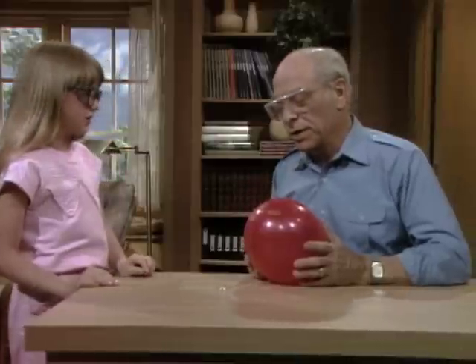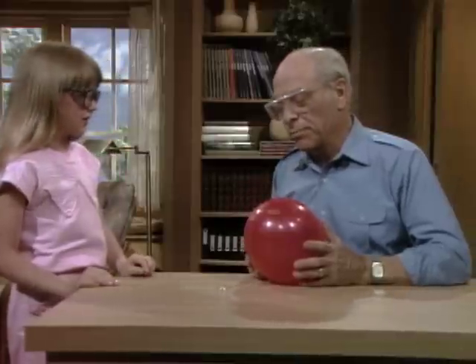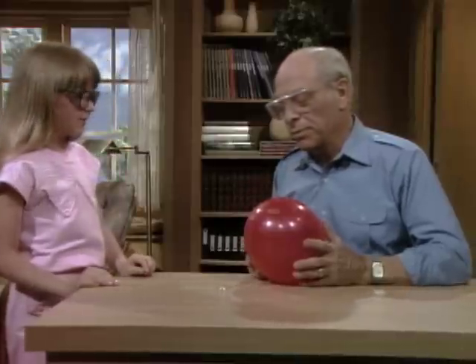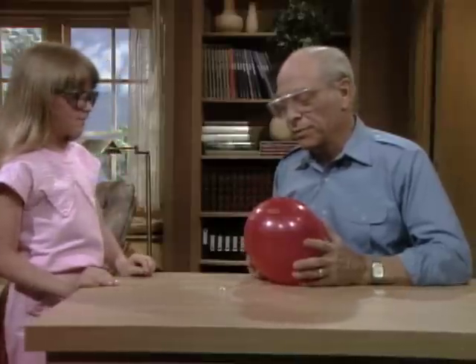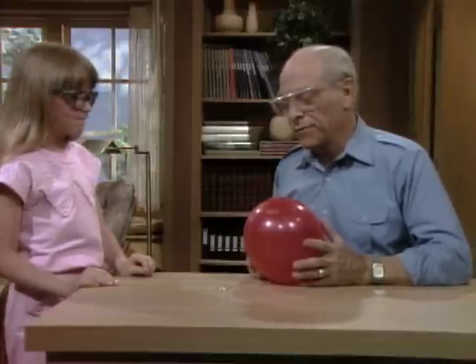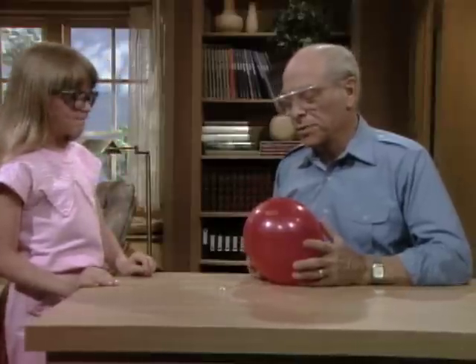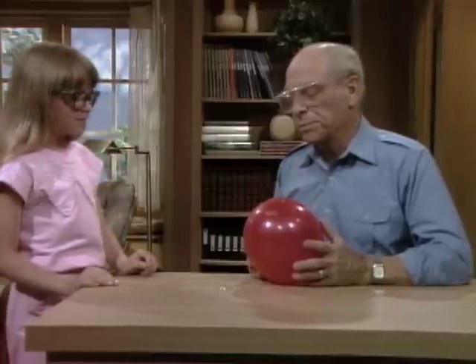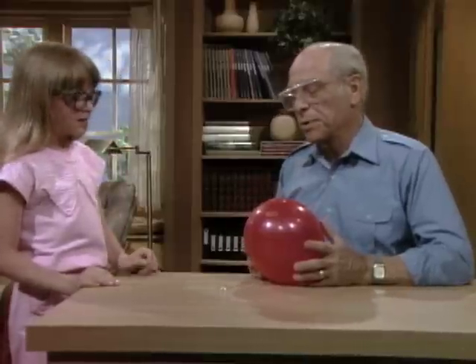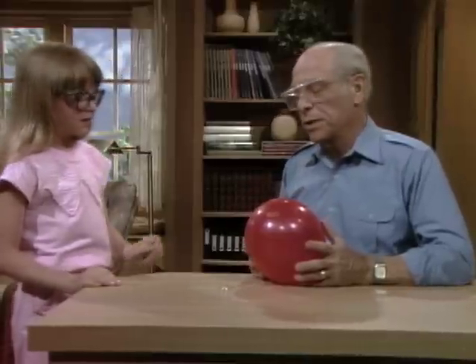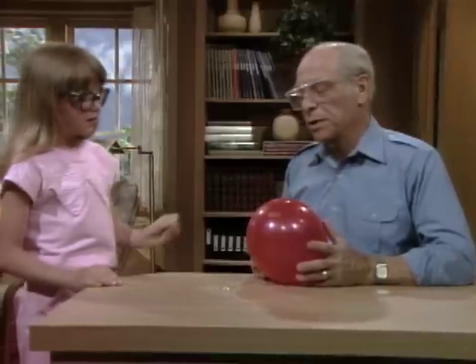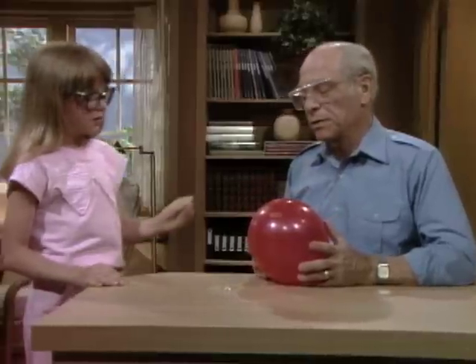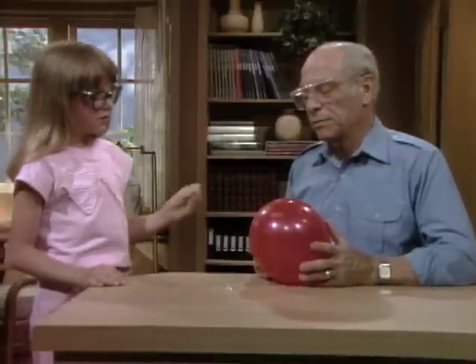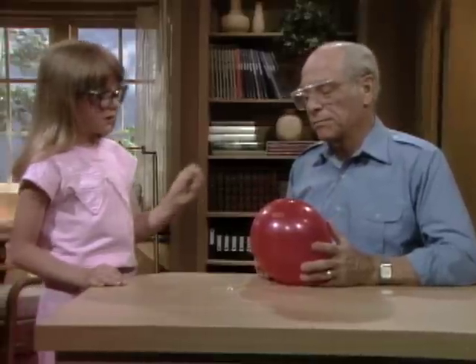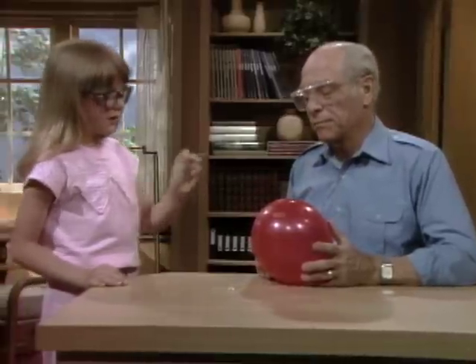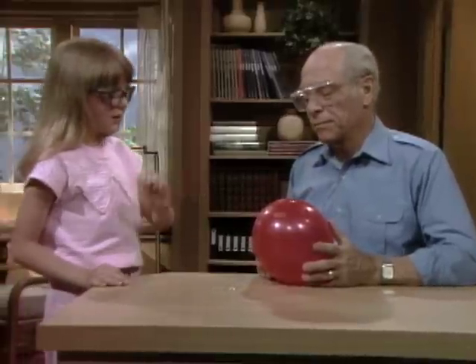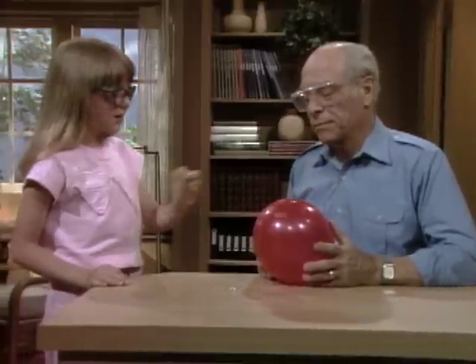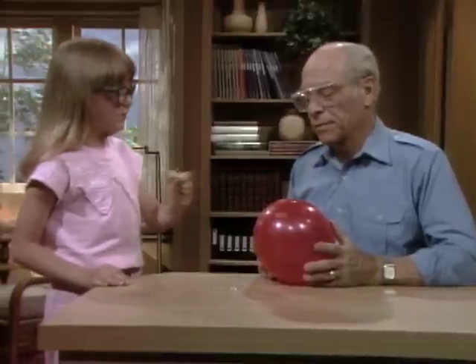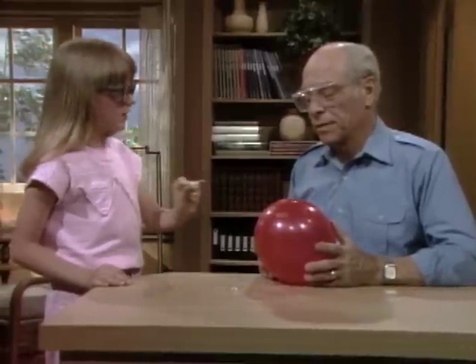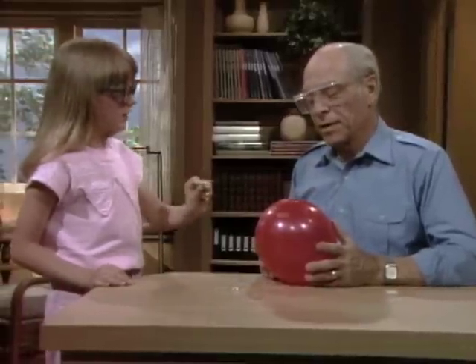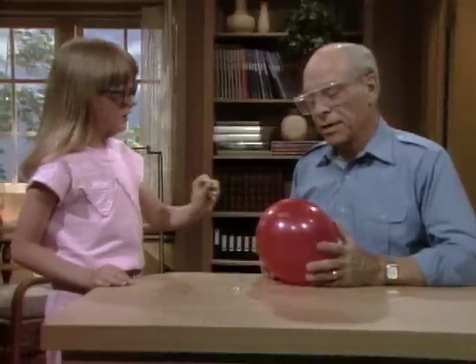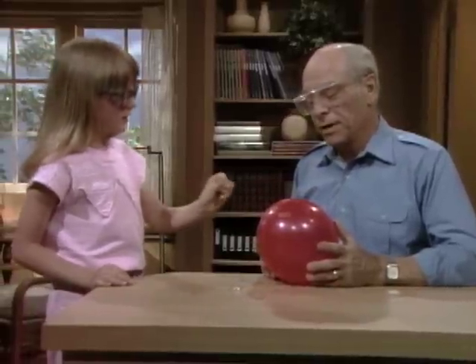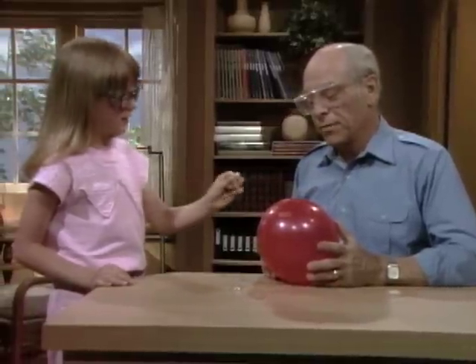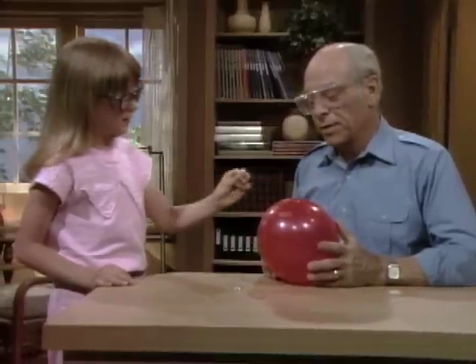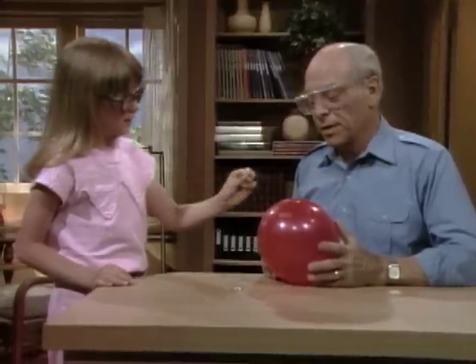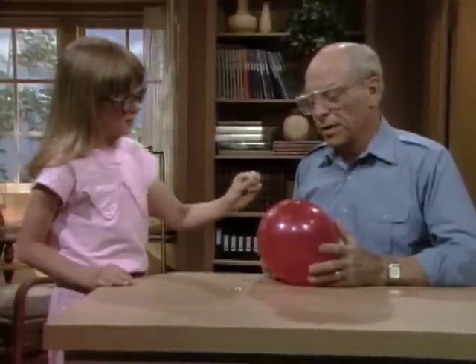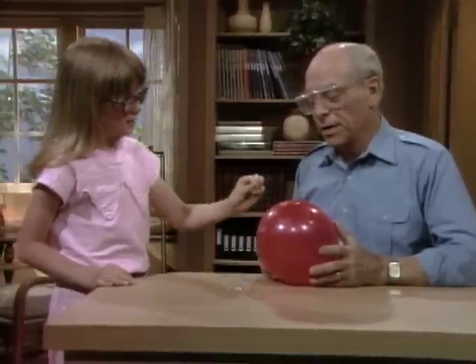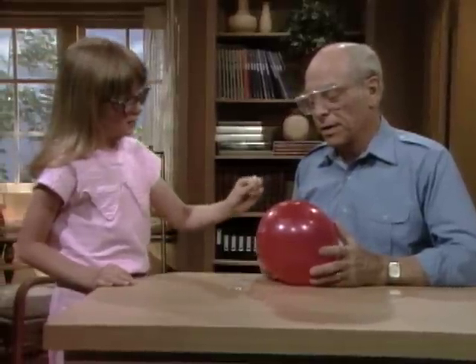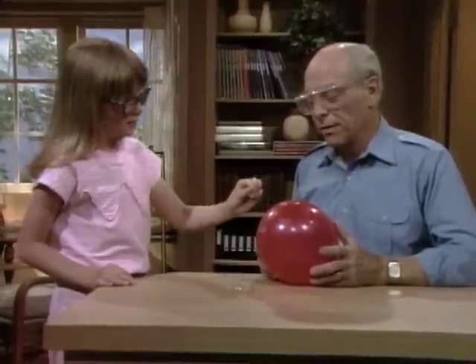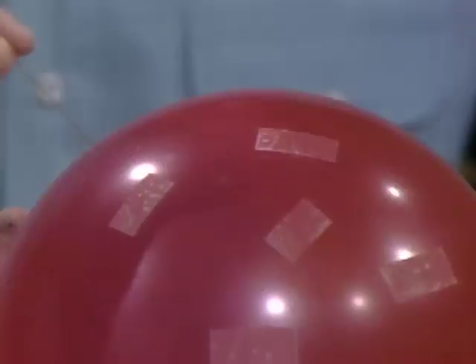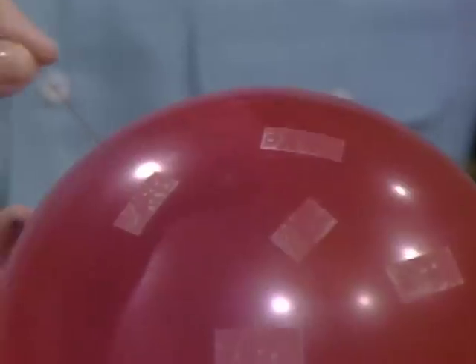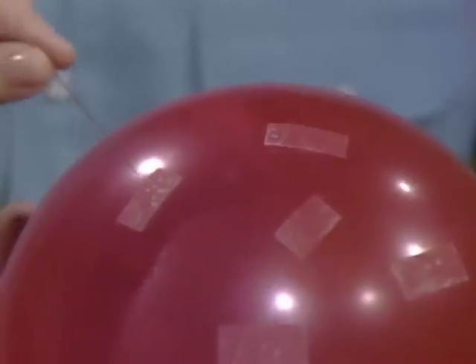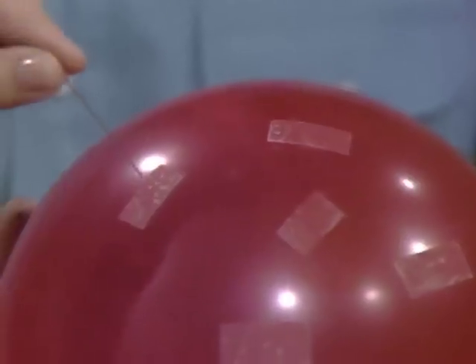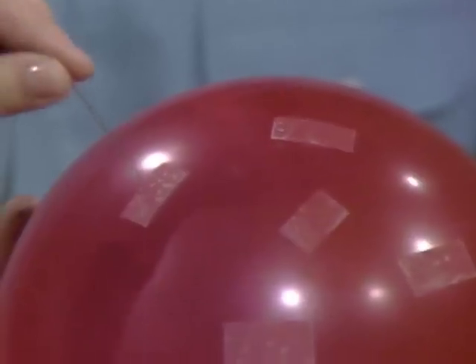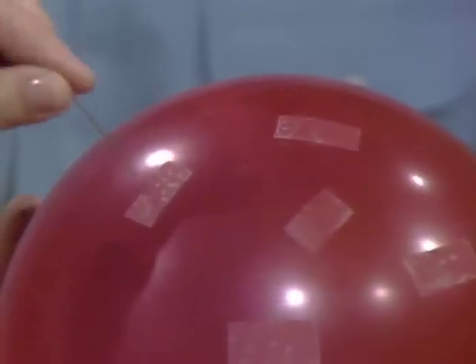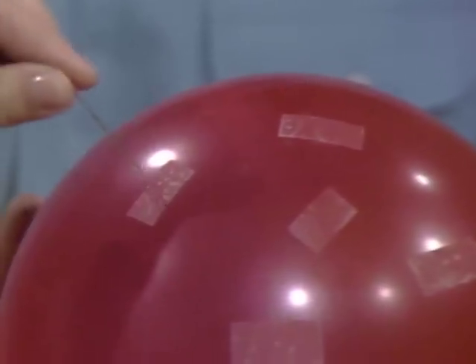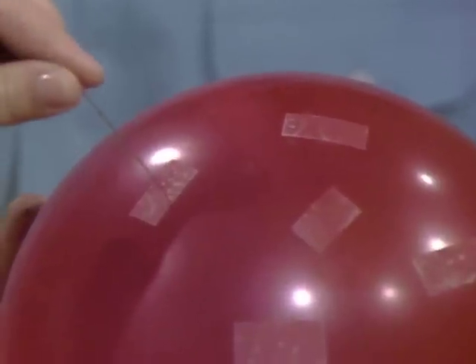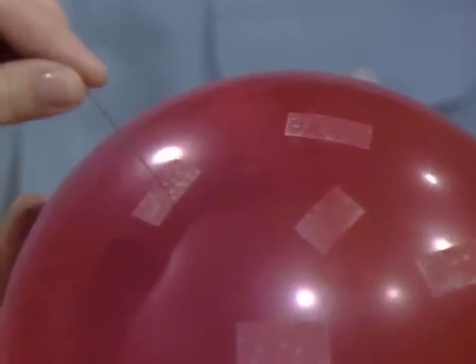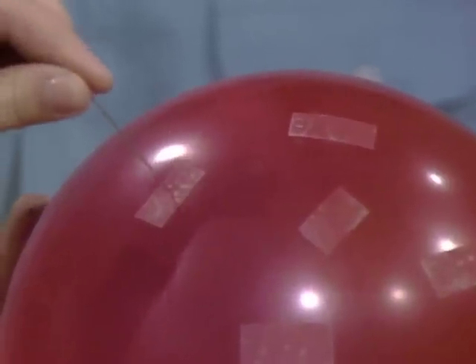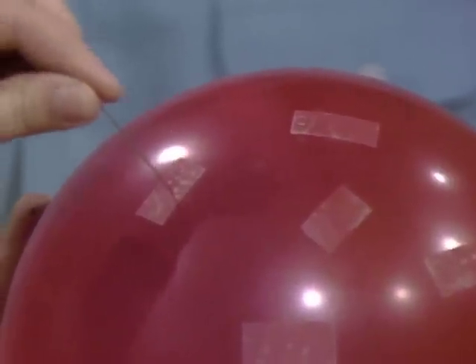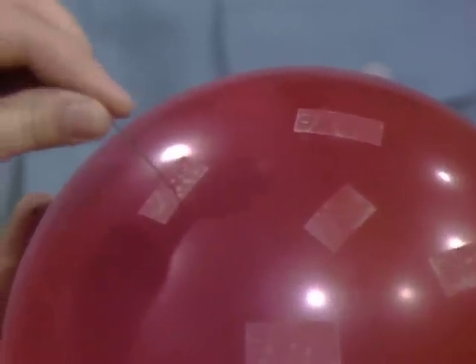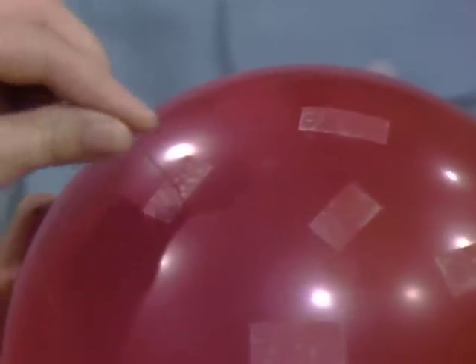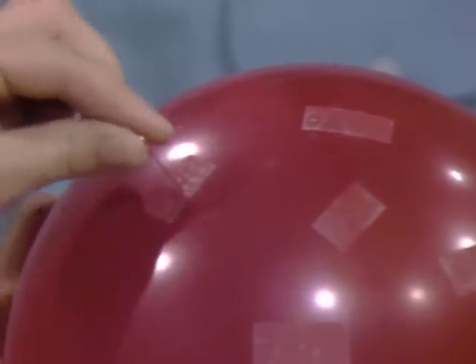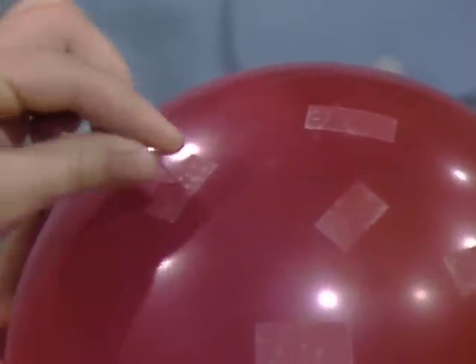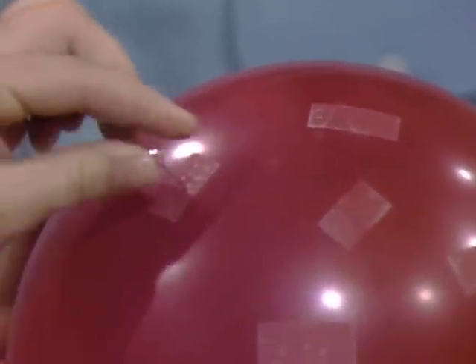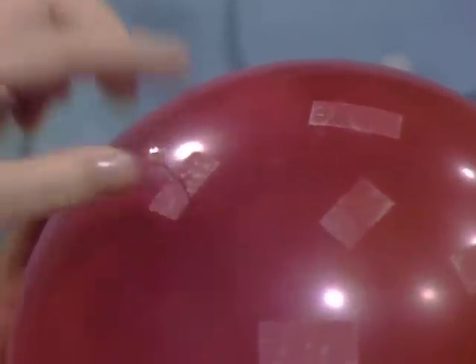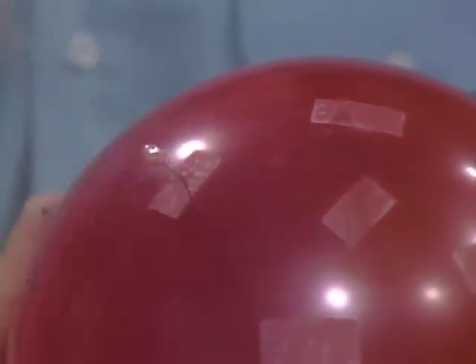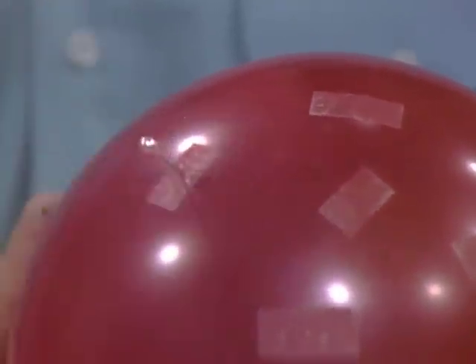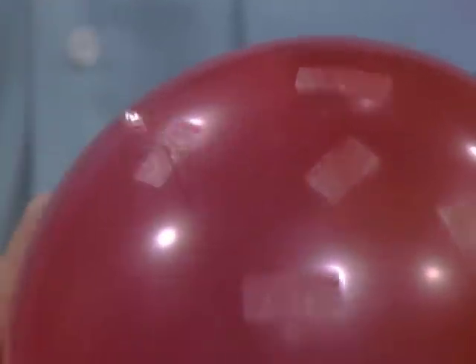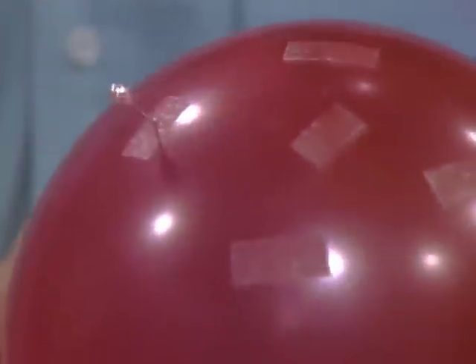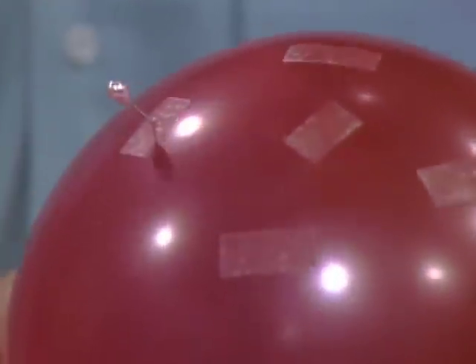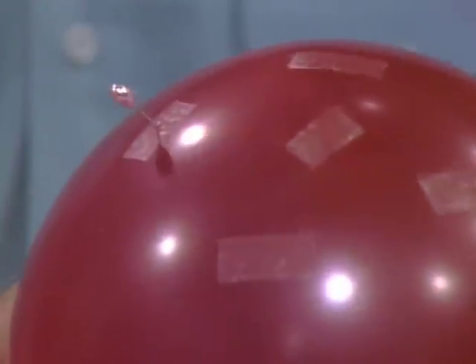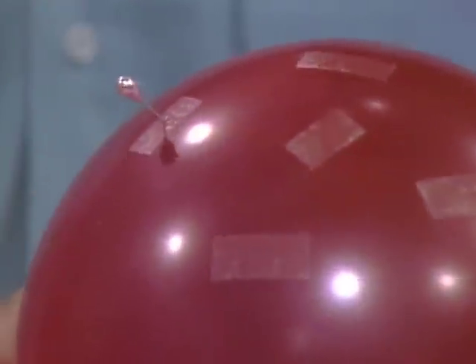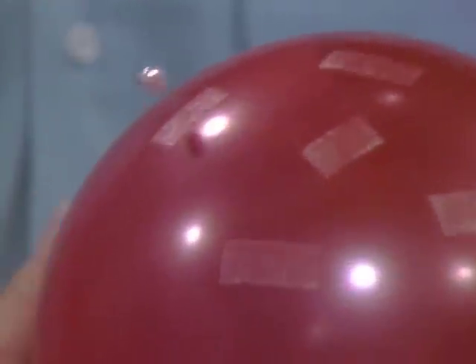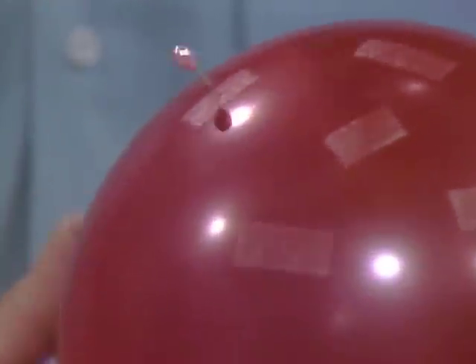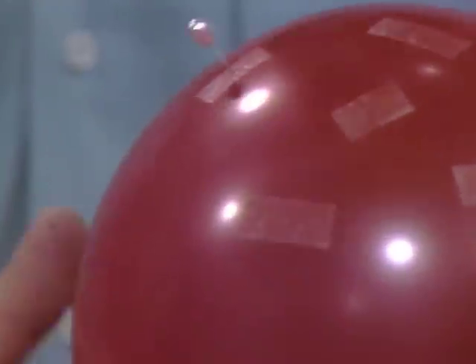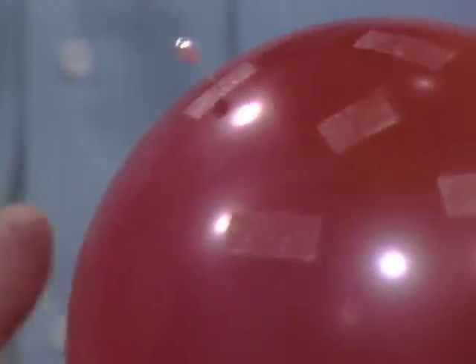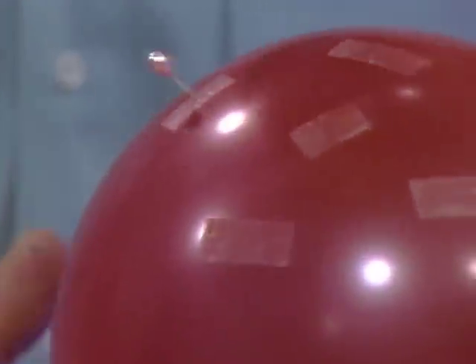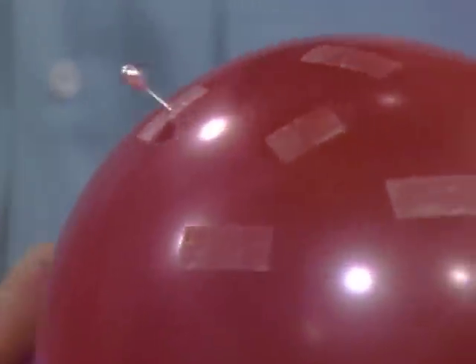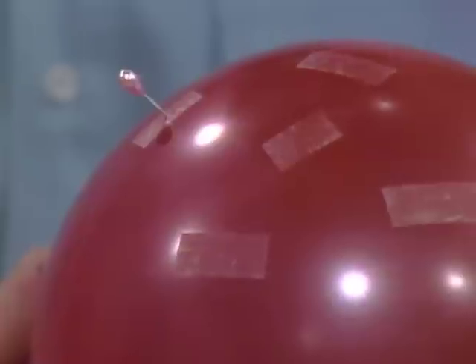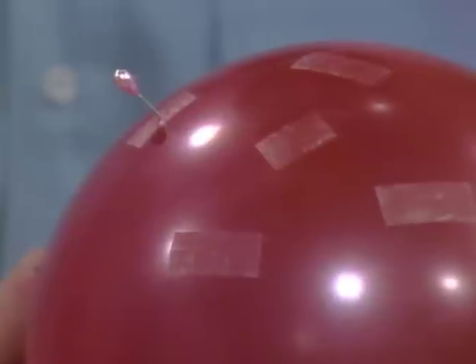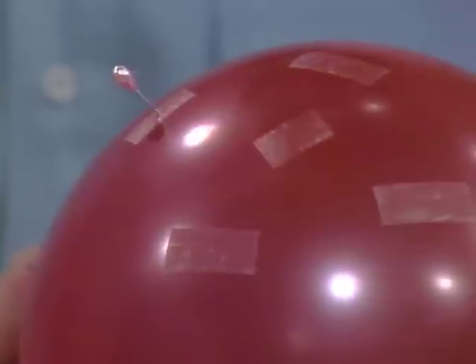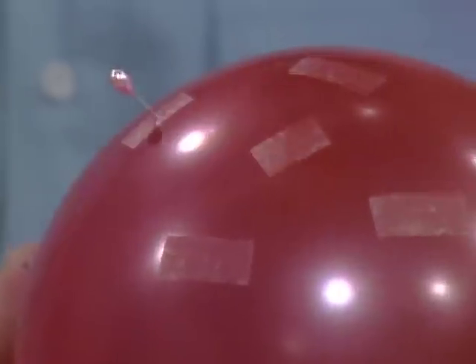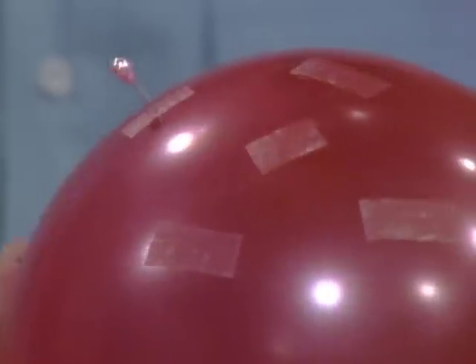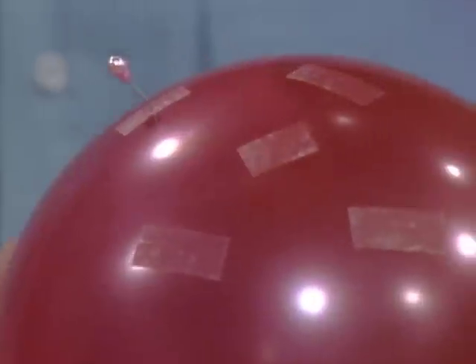Okay, put the first pin in. Okay, anywhere? Anywhere you like. Aha, number one. It didn't even pop.